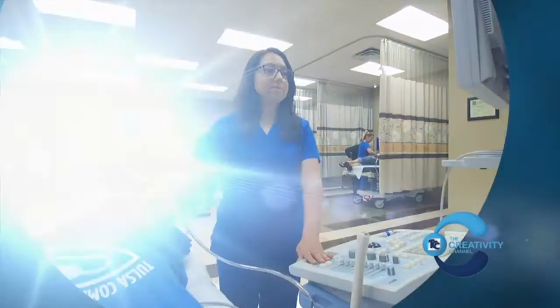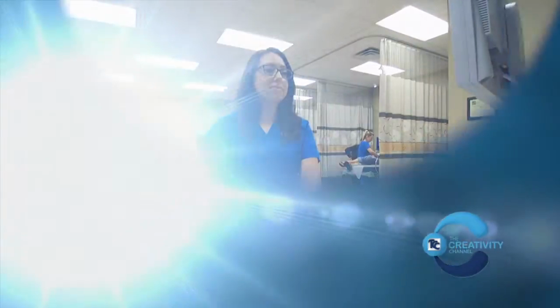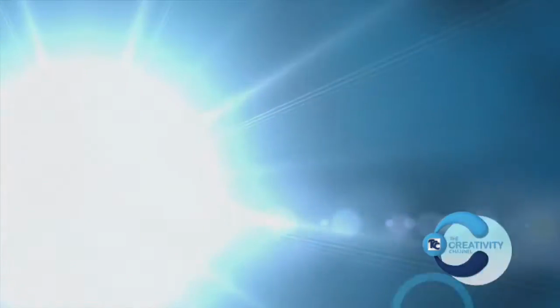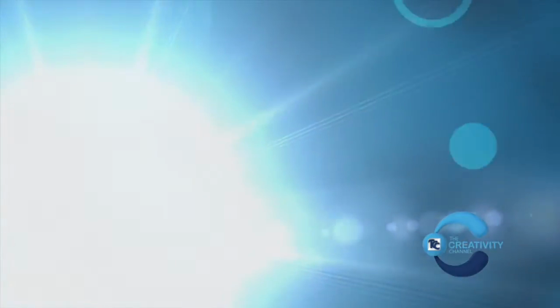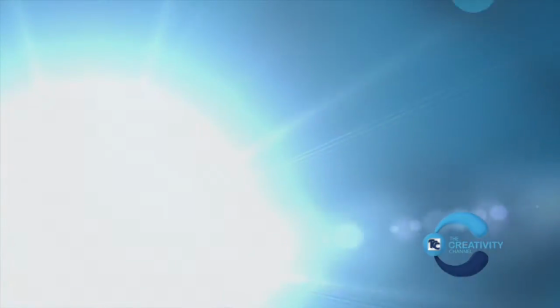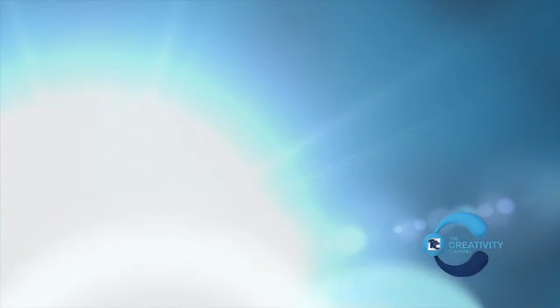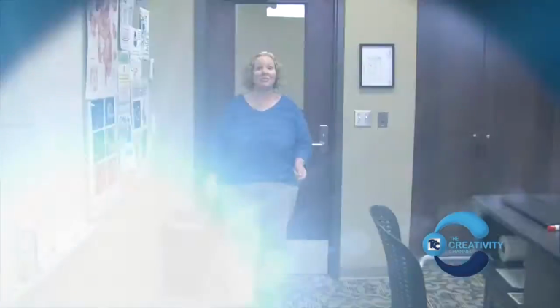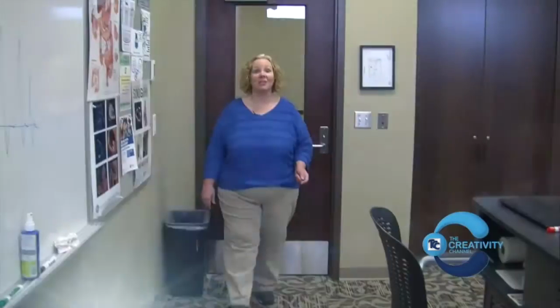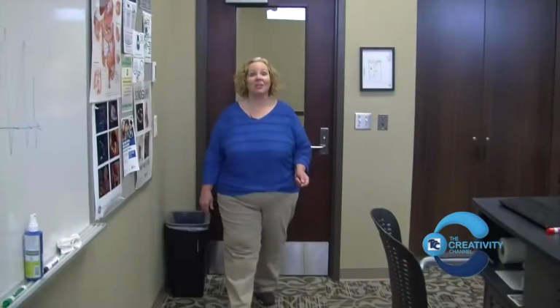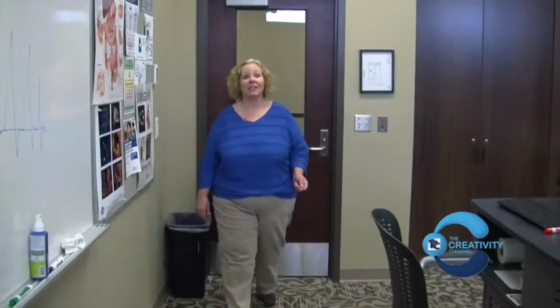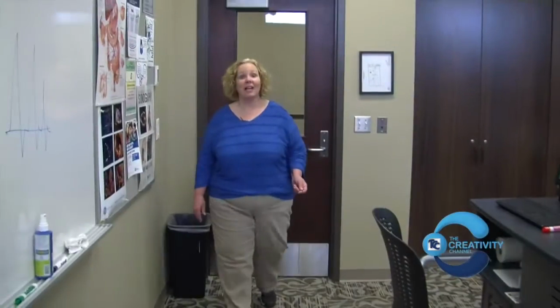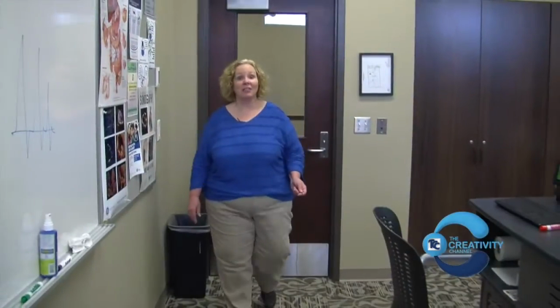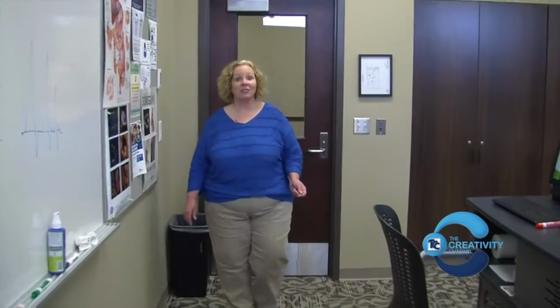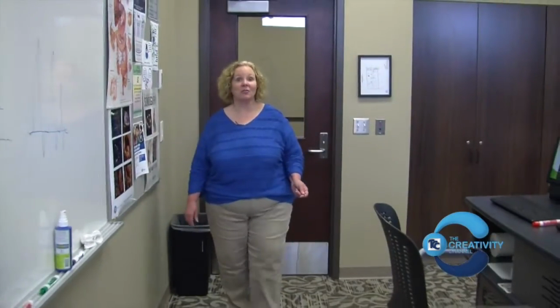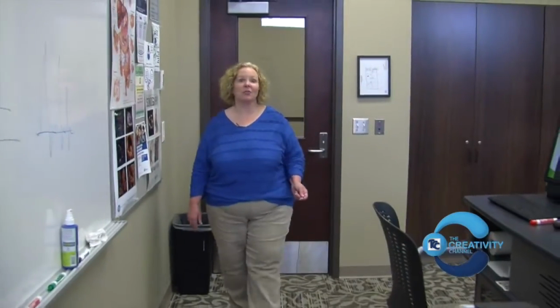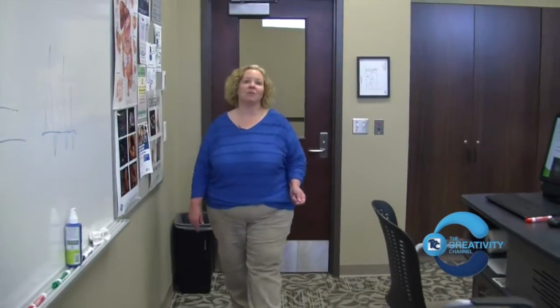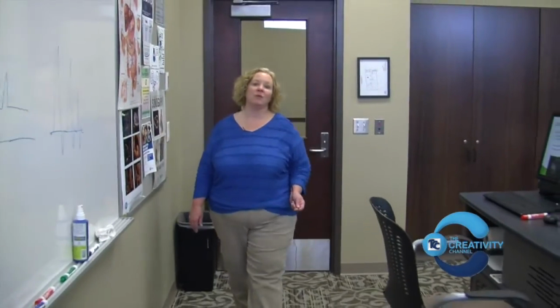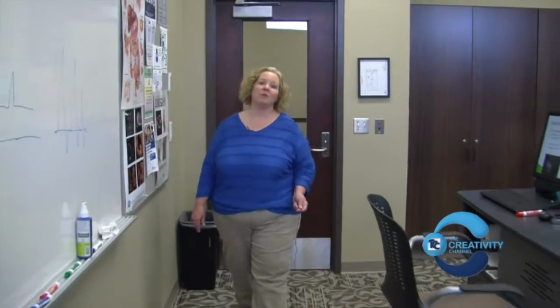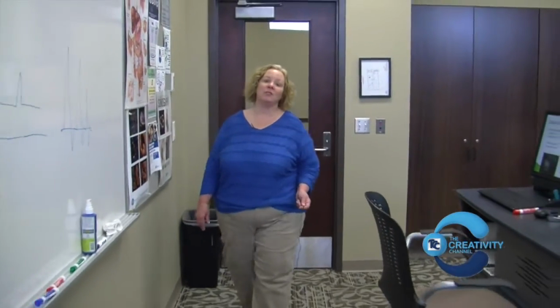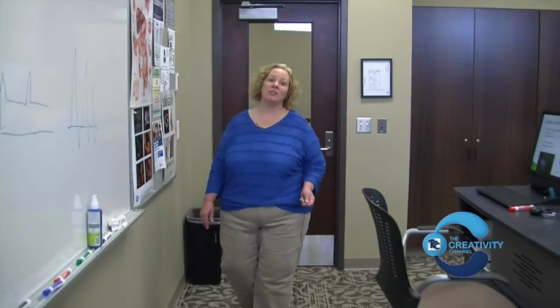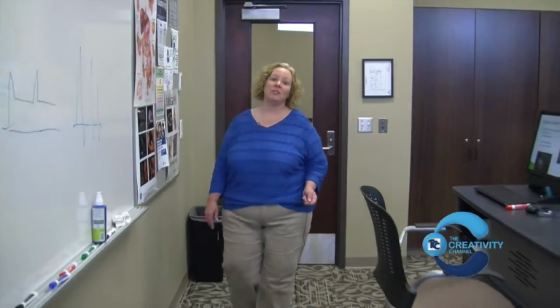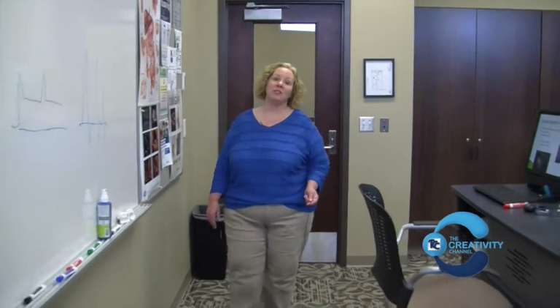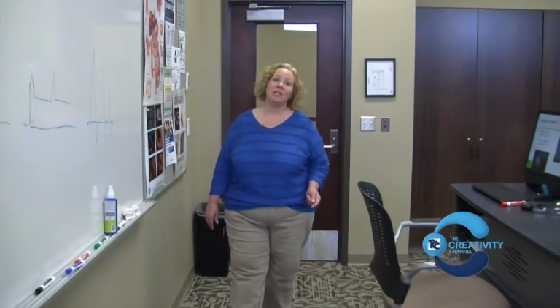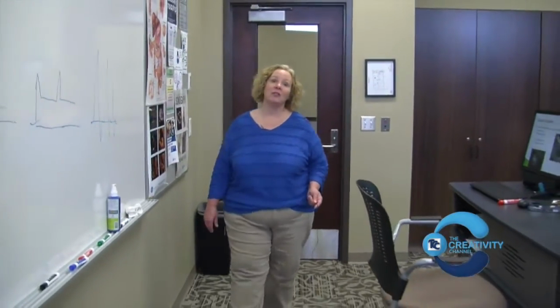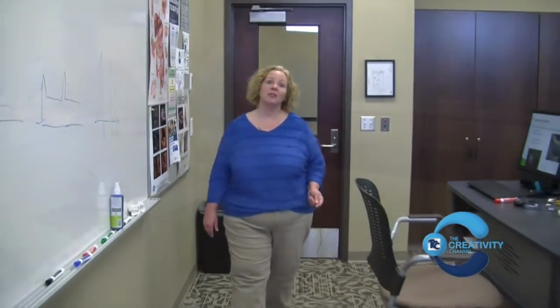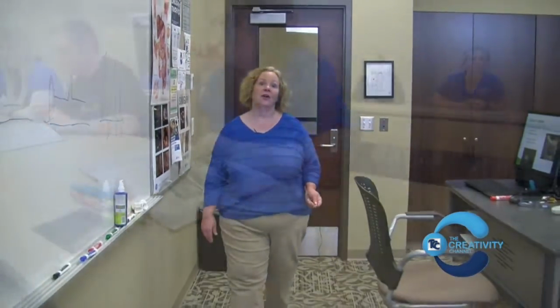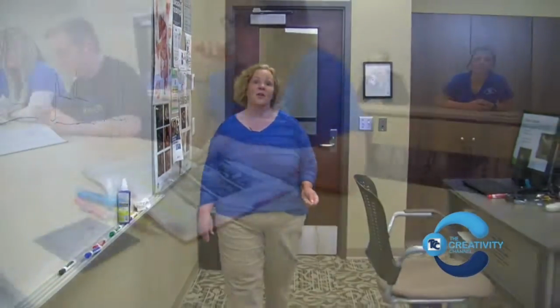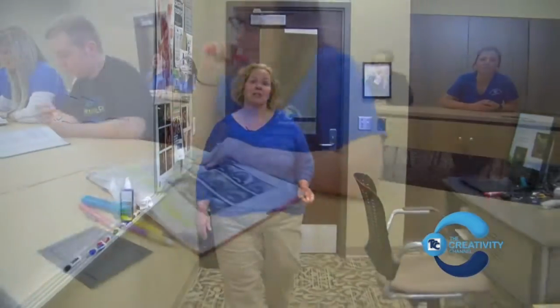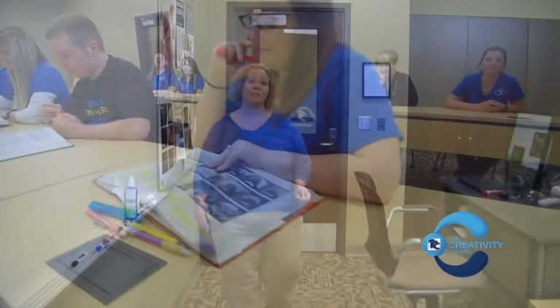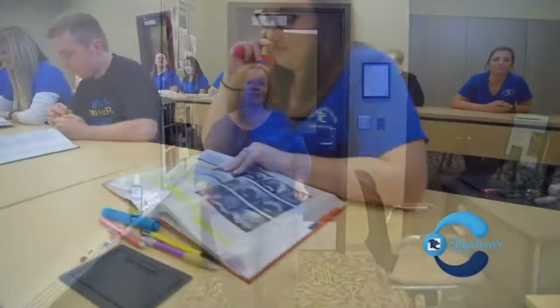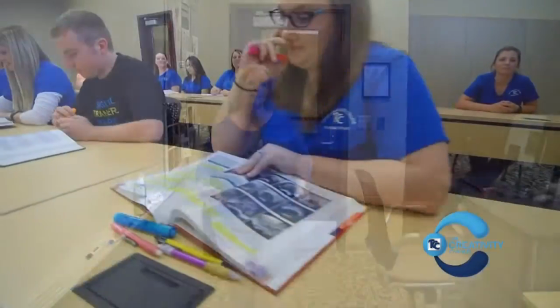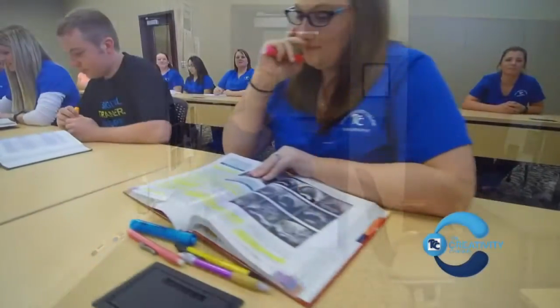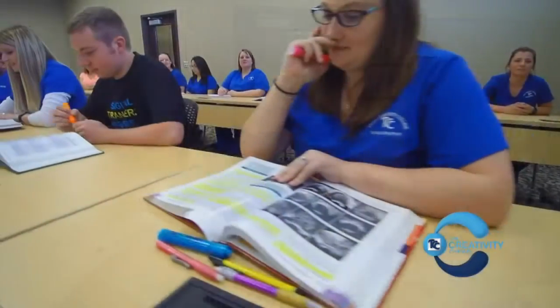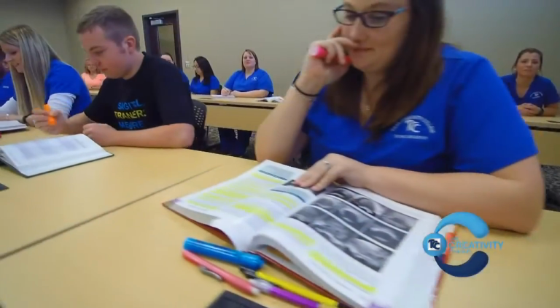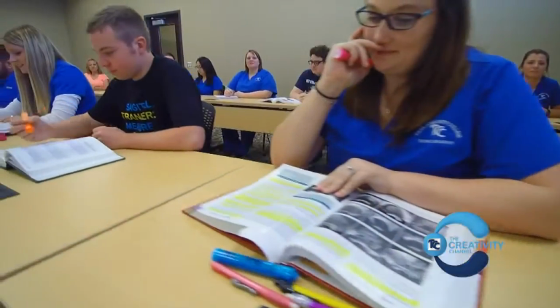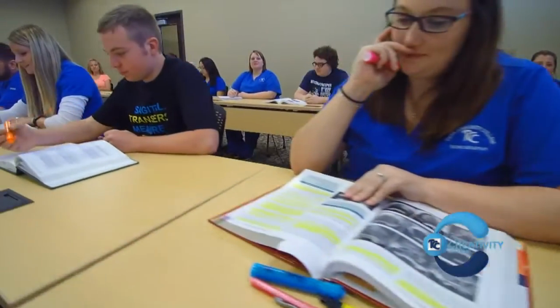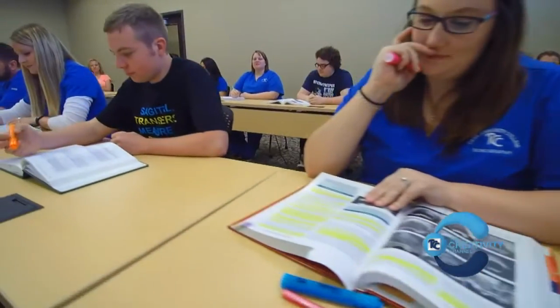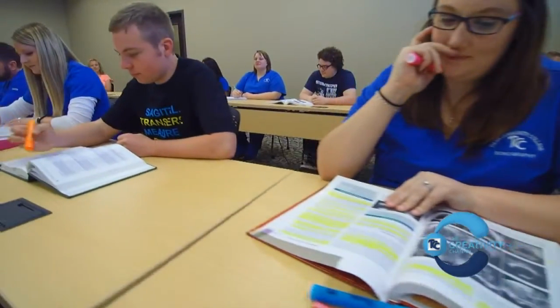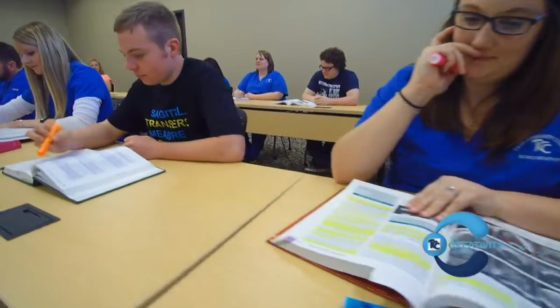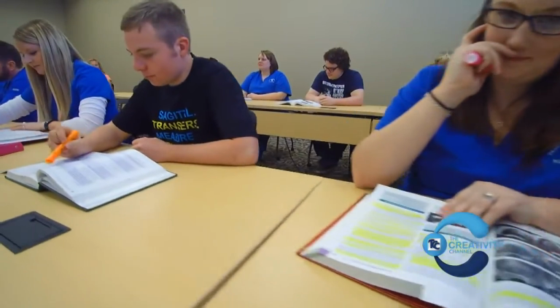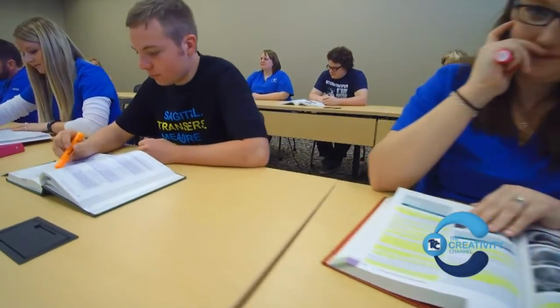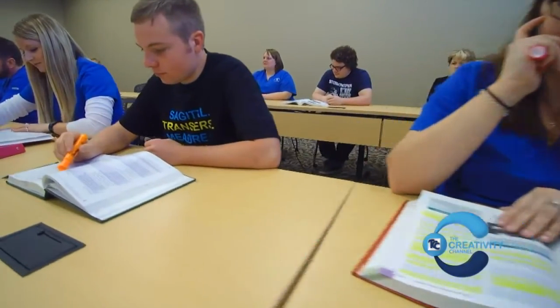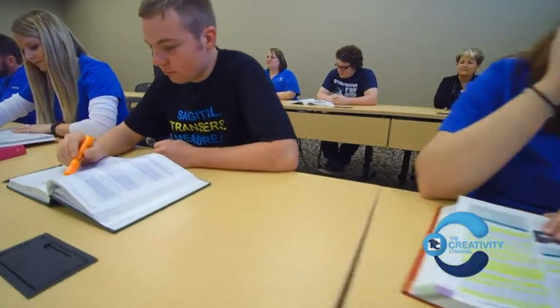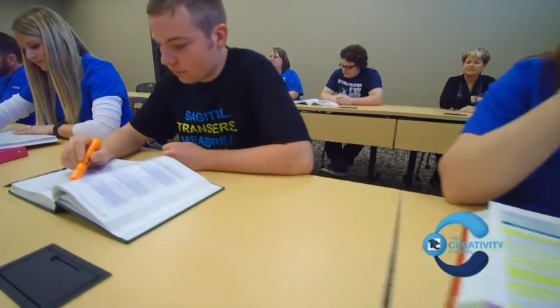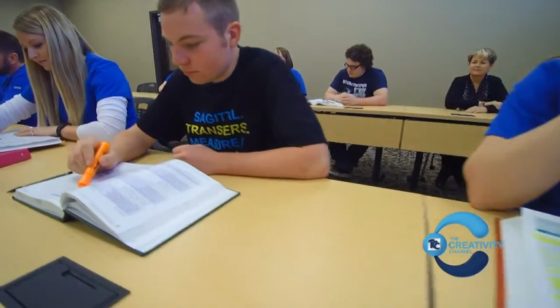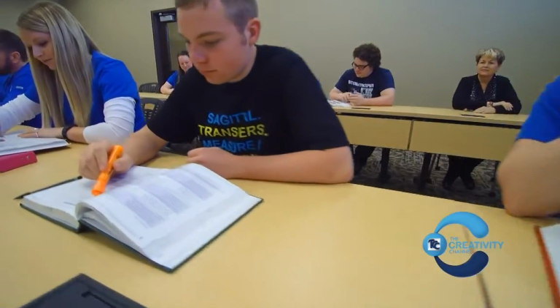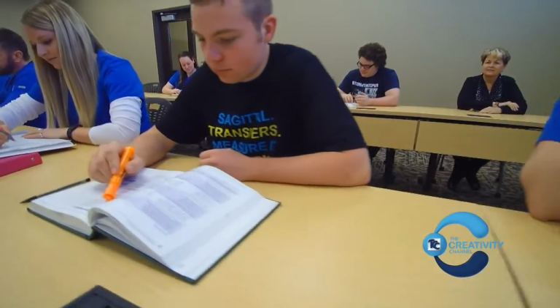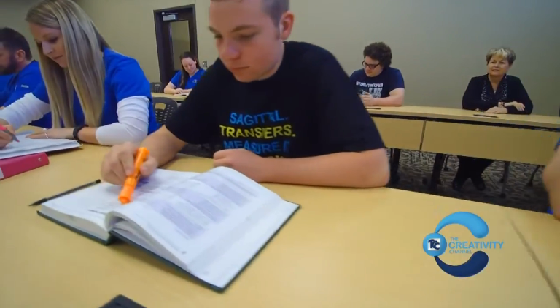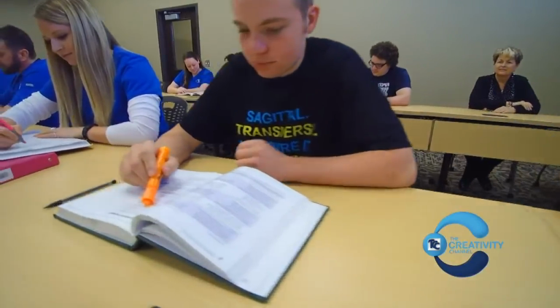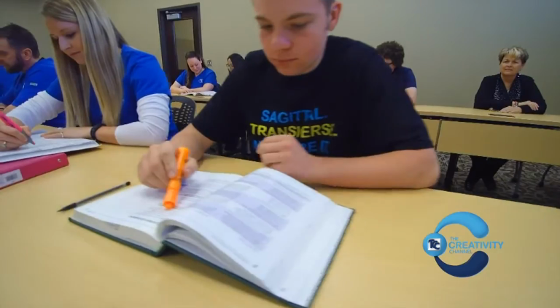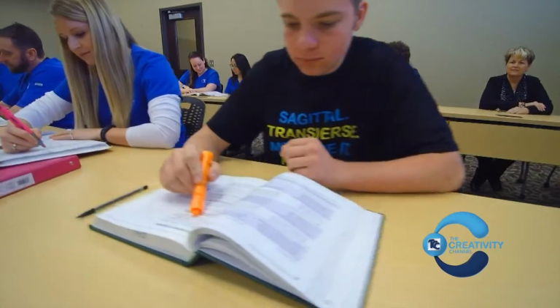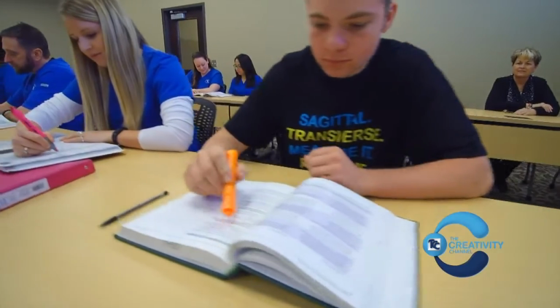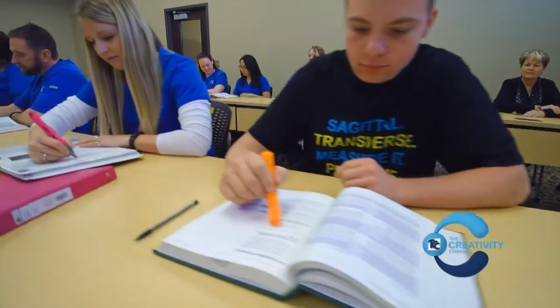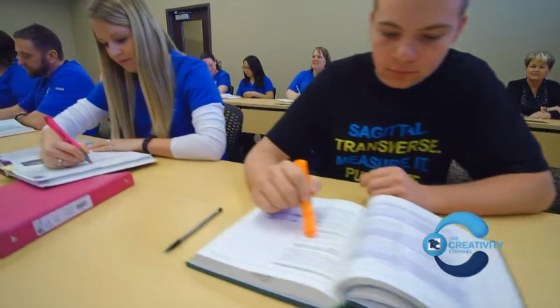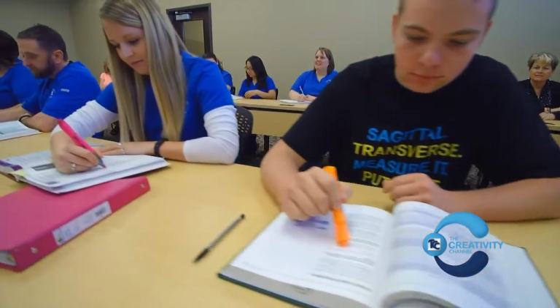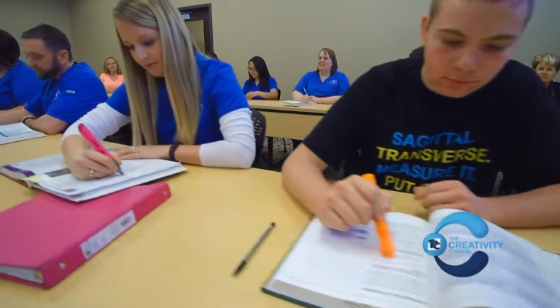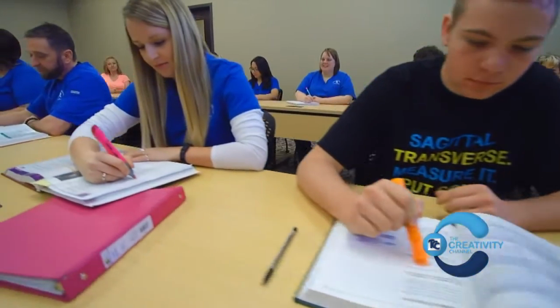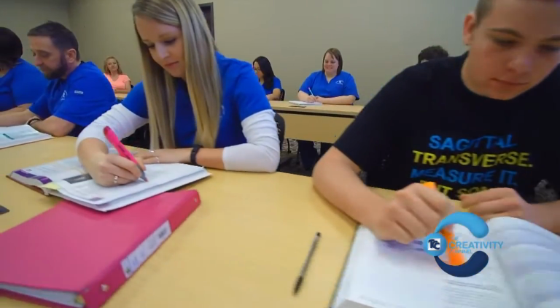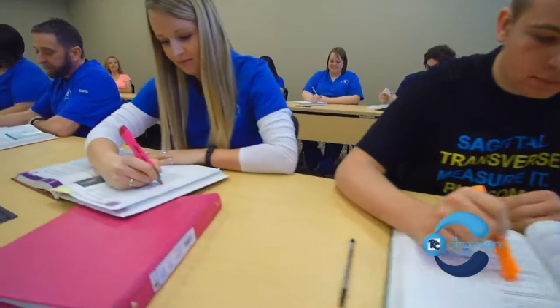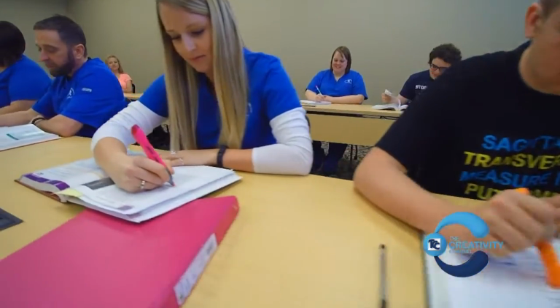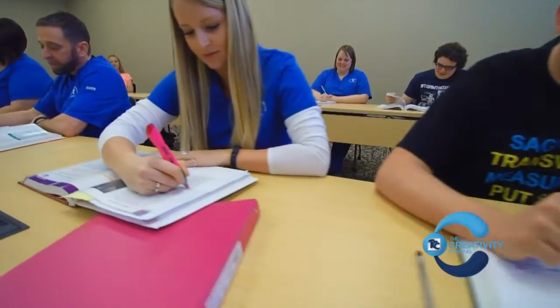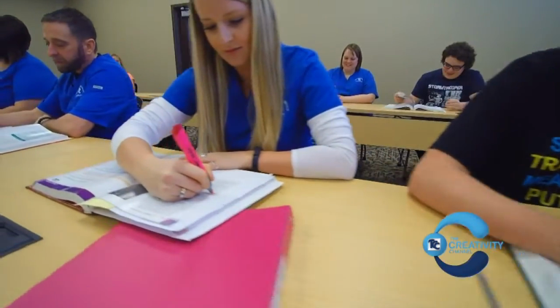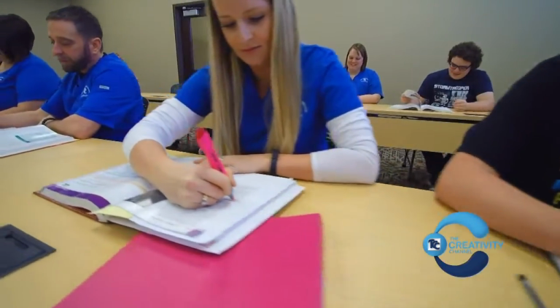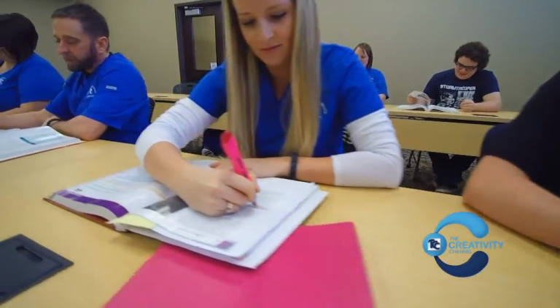This is our classroom, which is a state-of-the-art technology room with an interactive whiteboard and wireless internet.